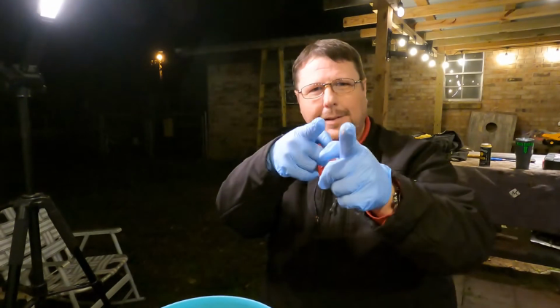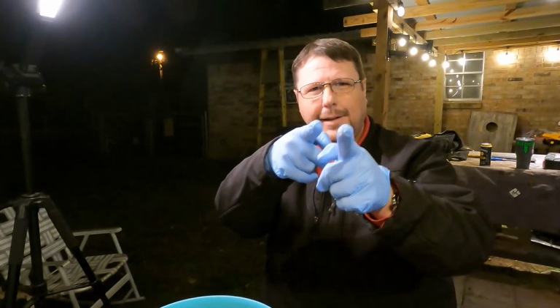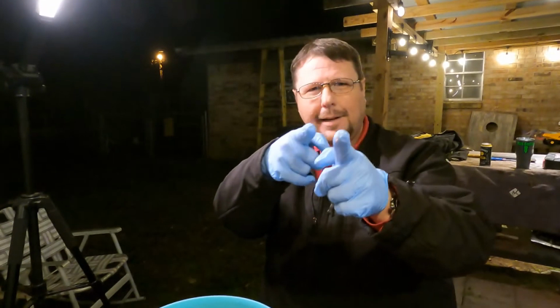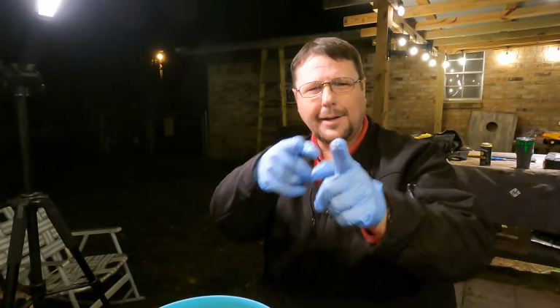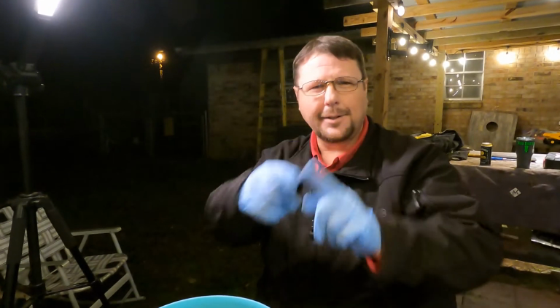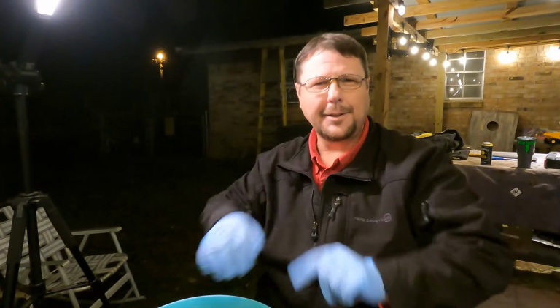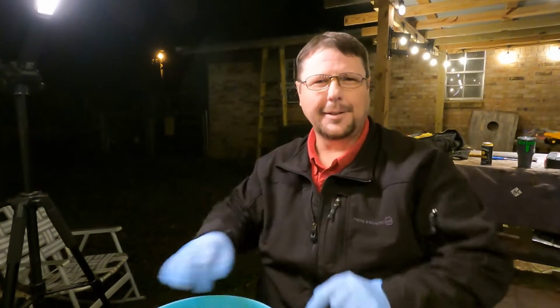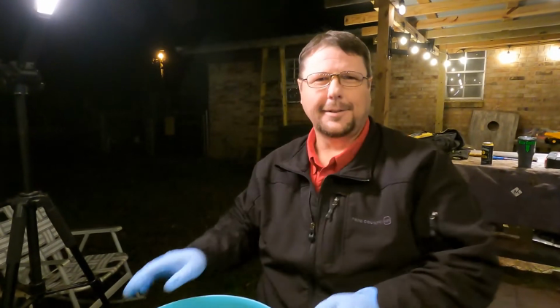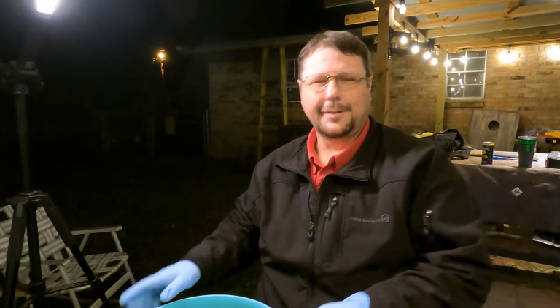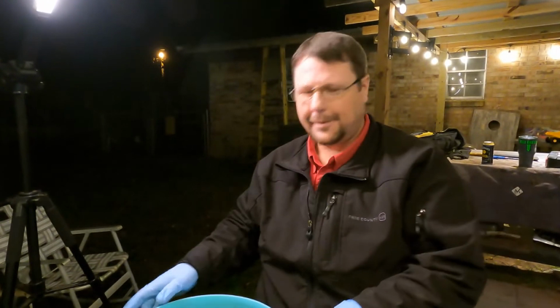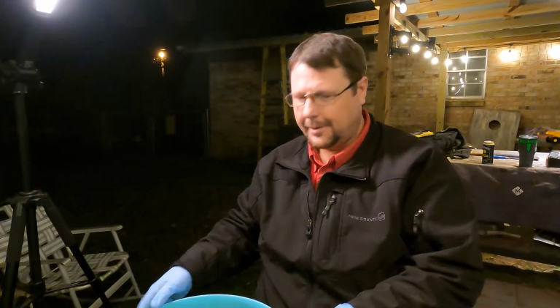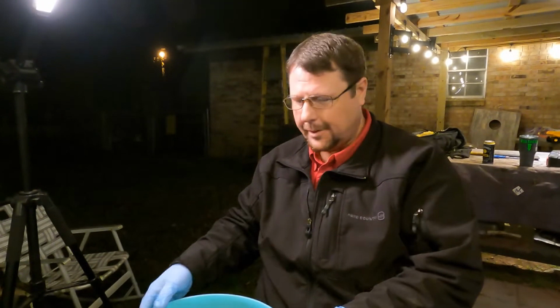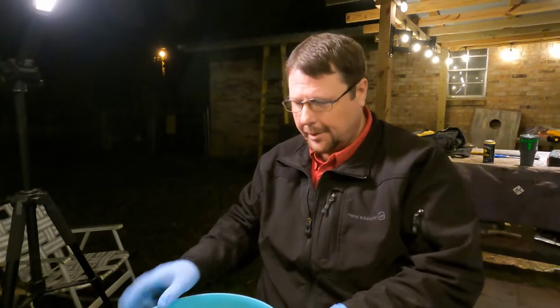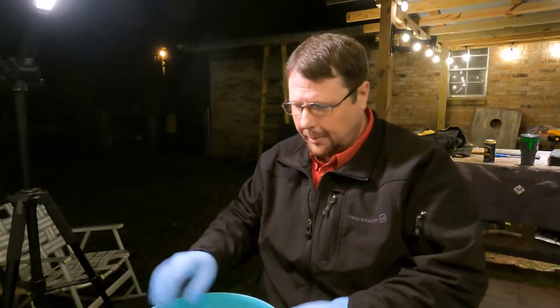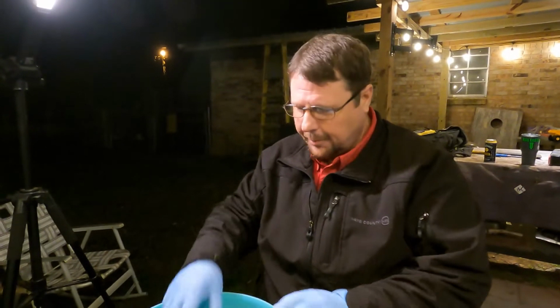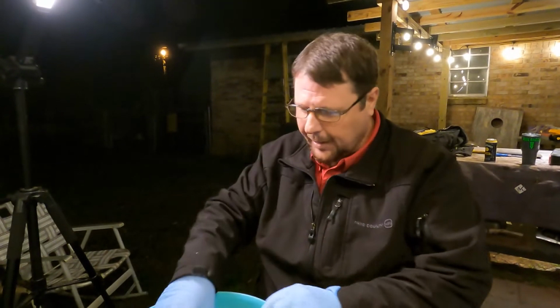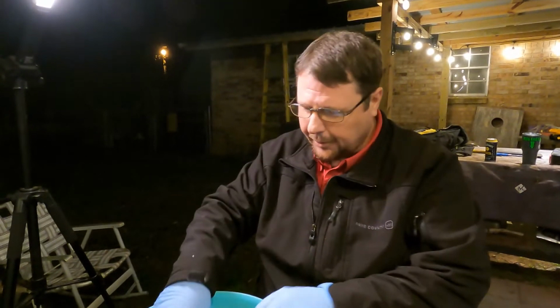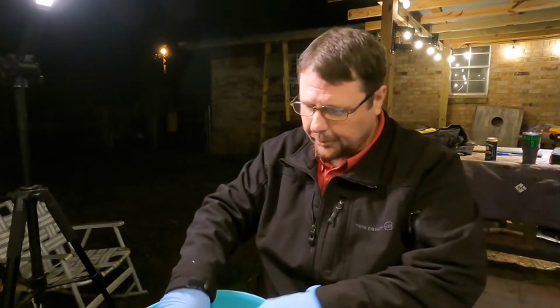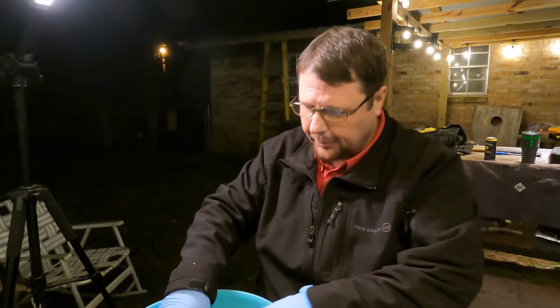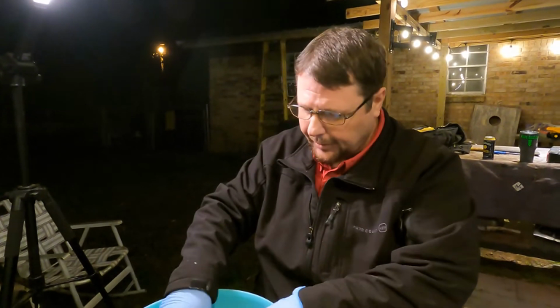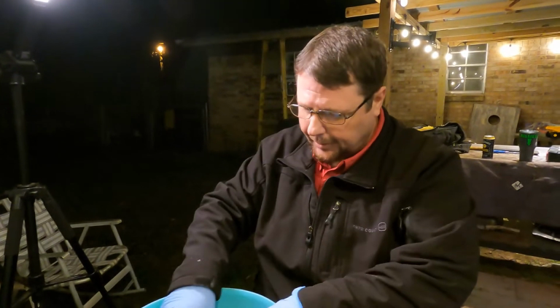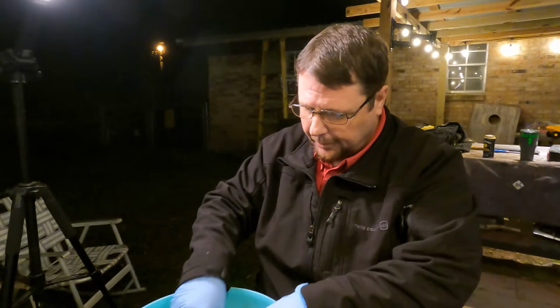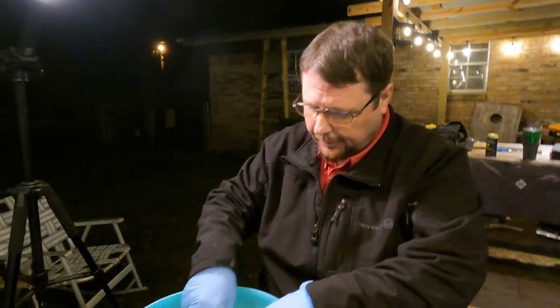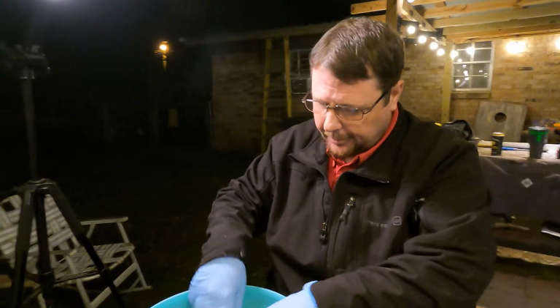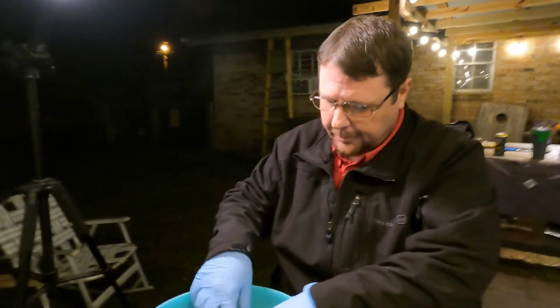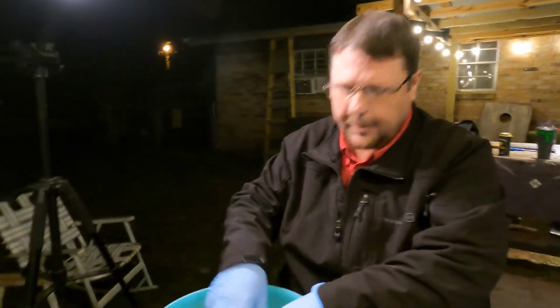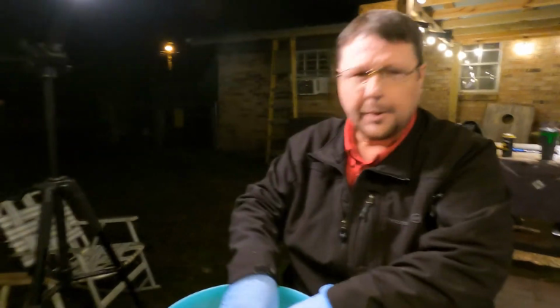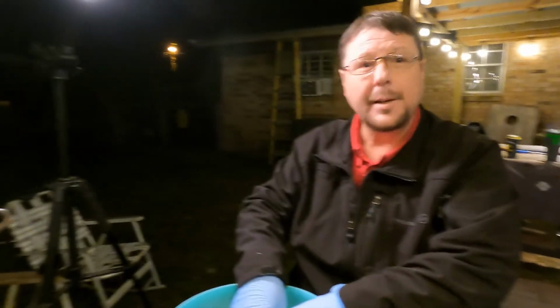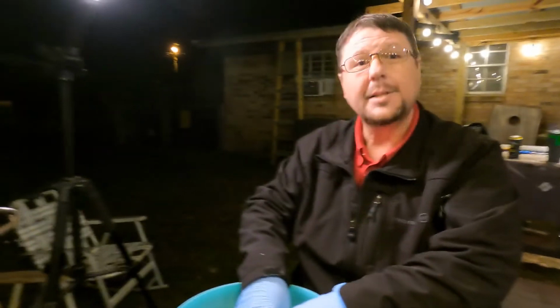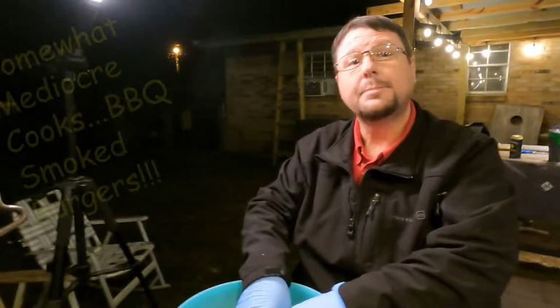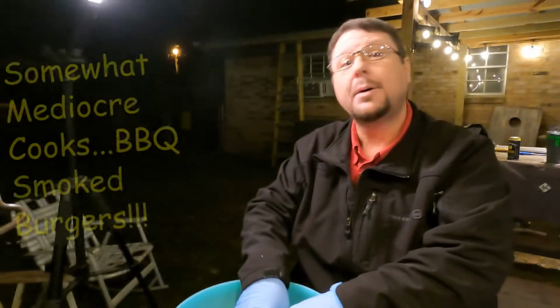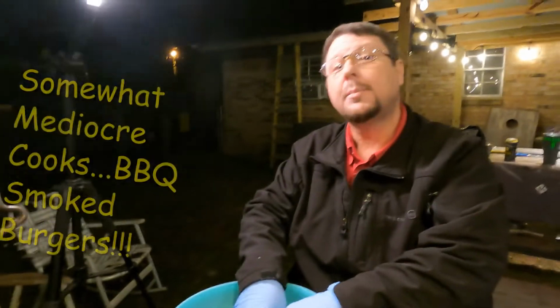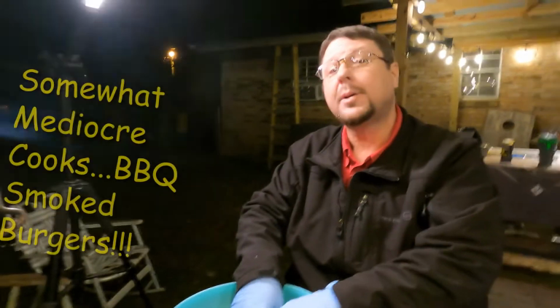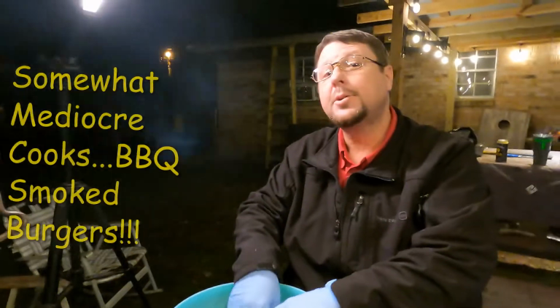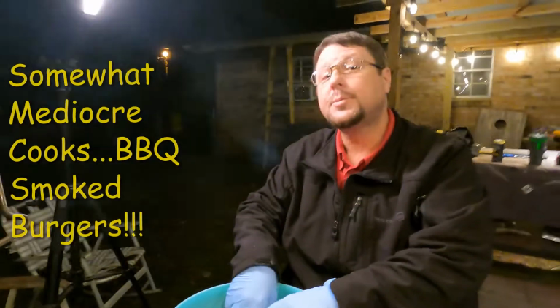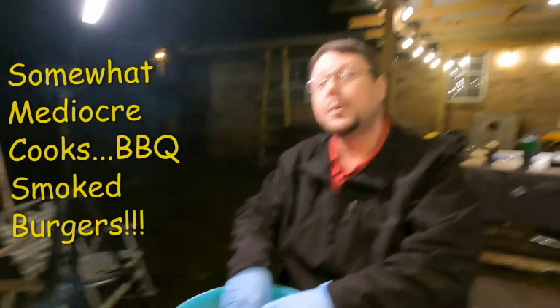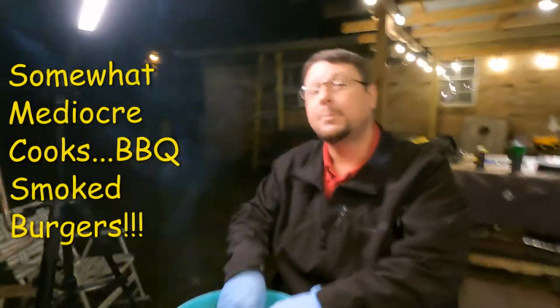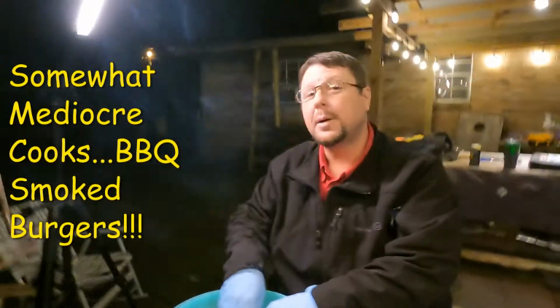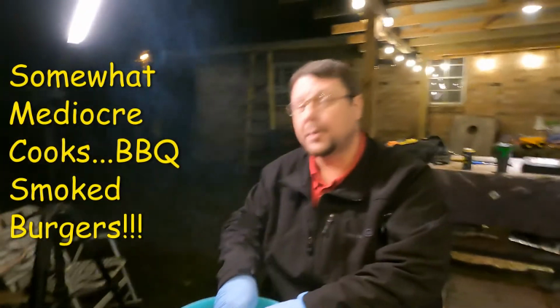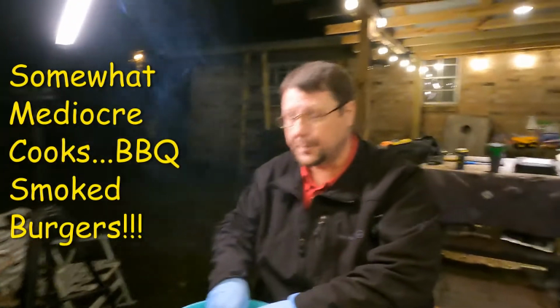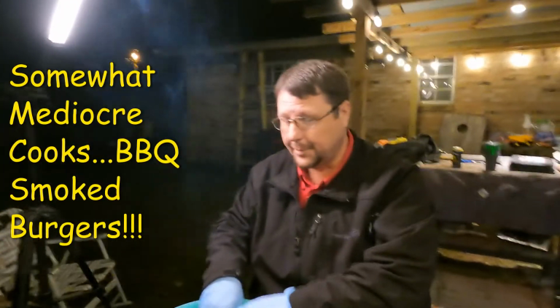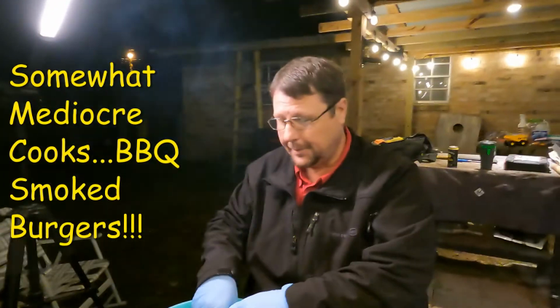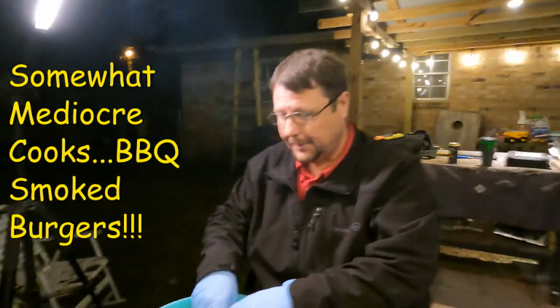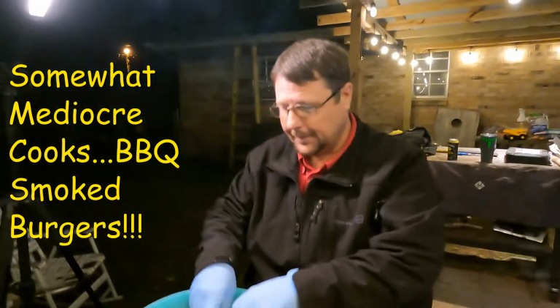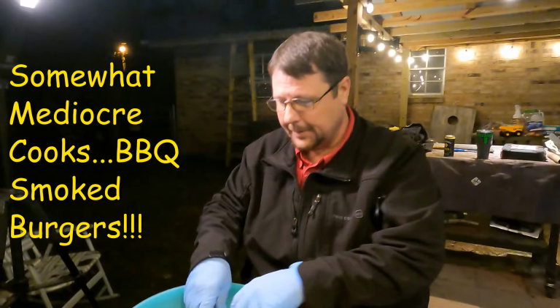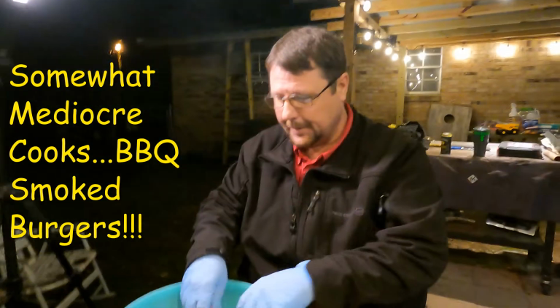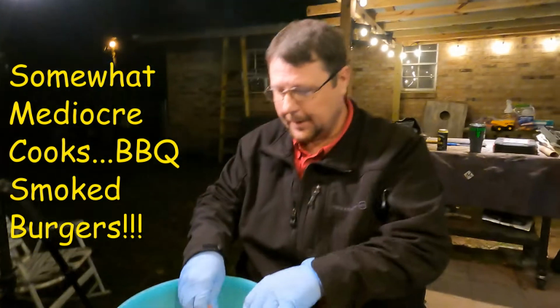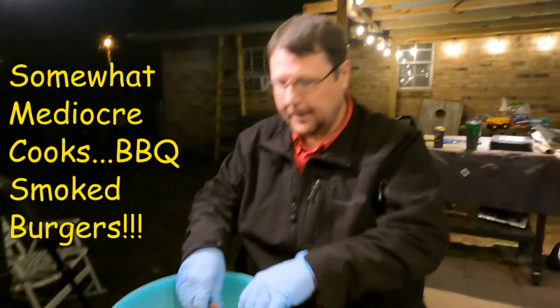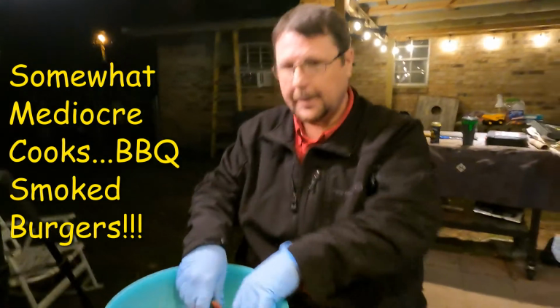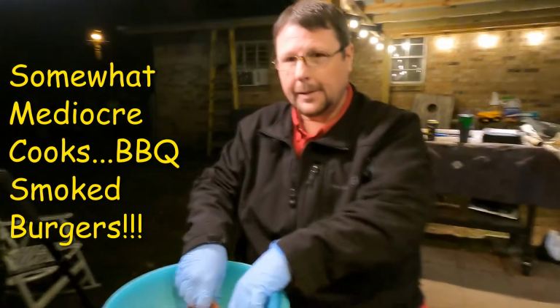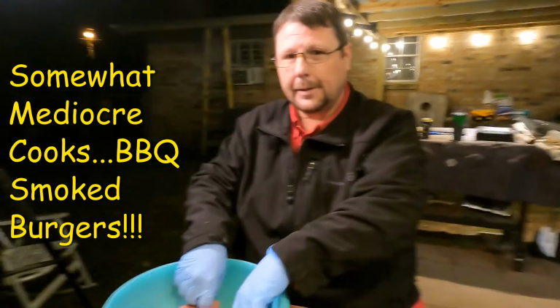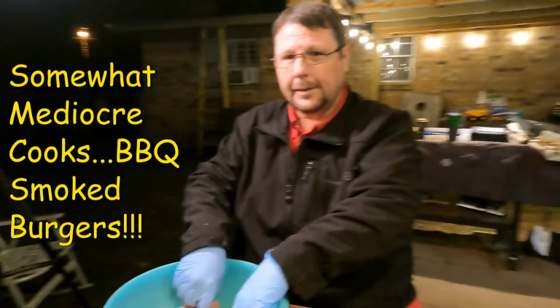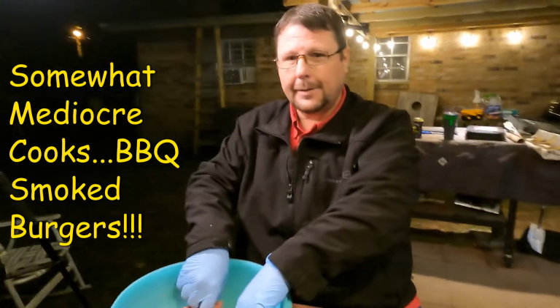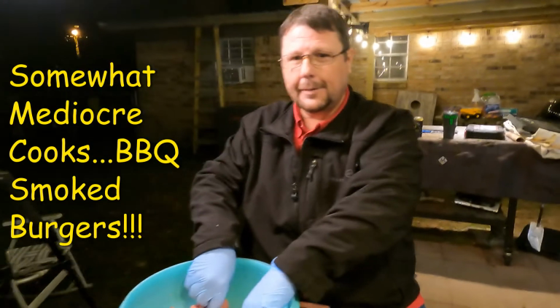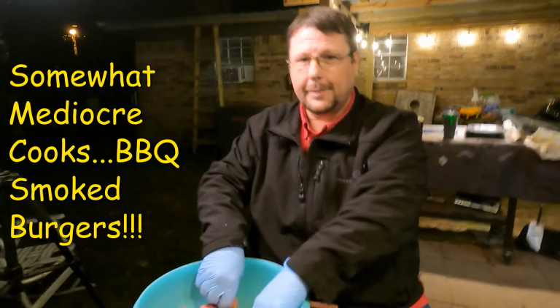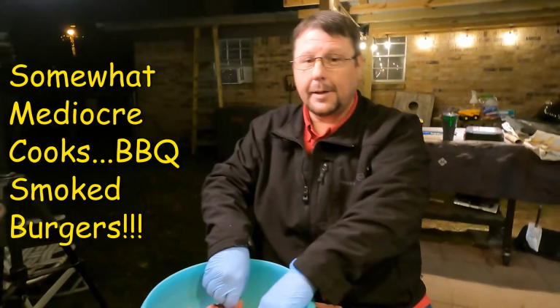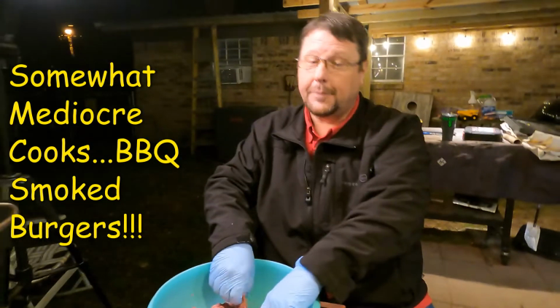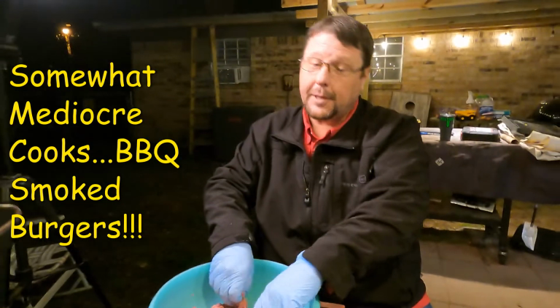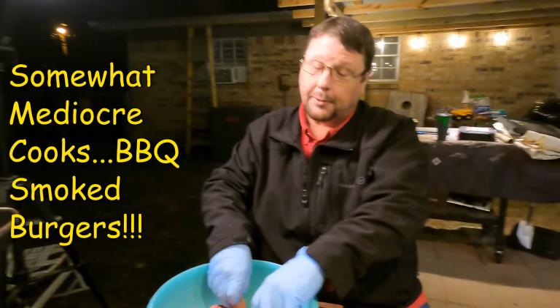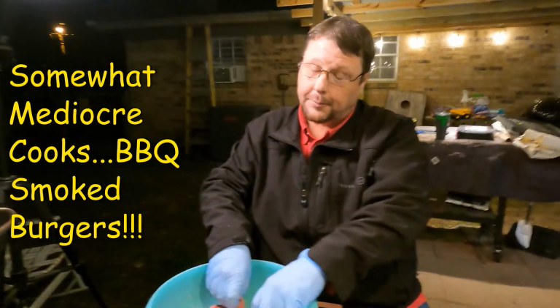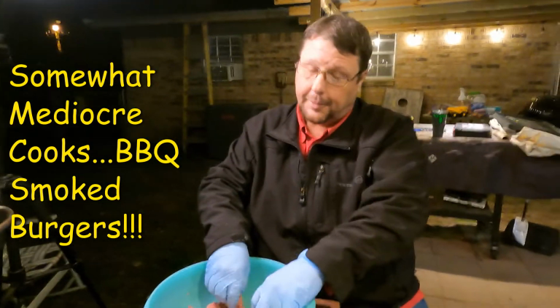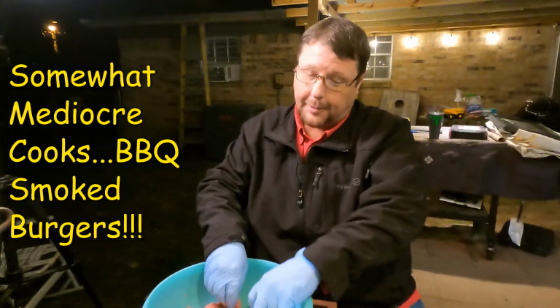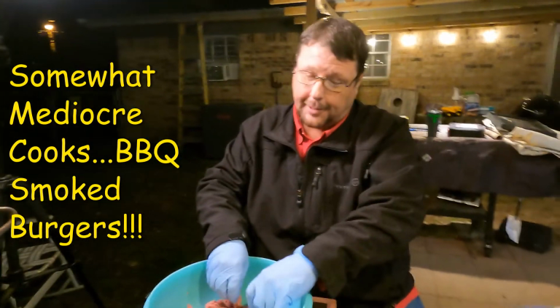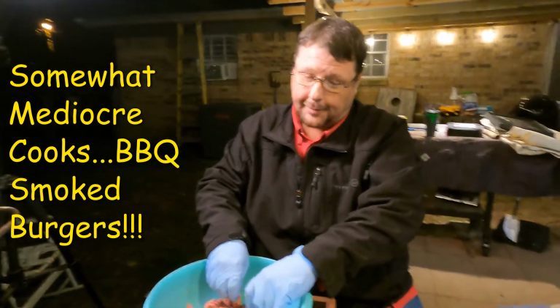How y'all doing? We're back on the grillio. We're going to make some barbecue smoked burgers. If I don't fall down. If he don't fall down.